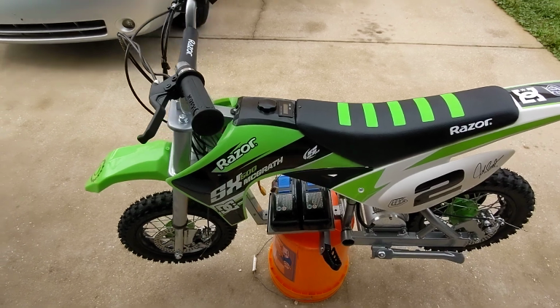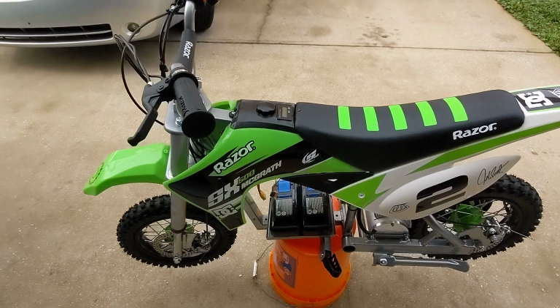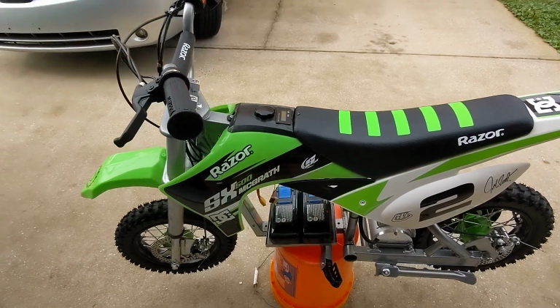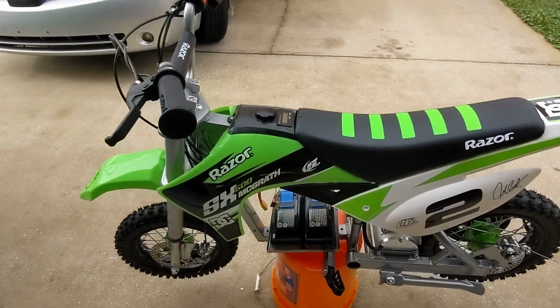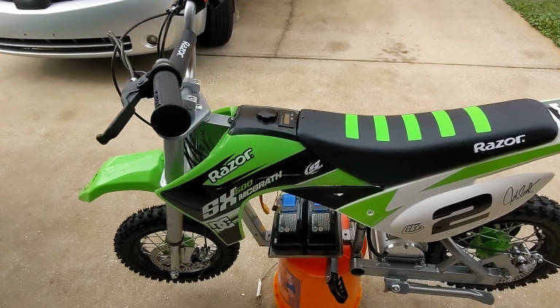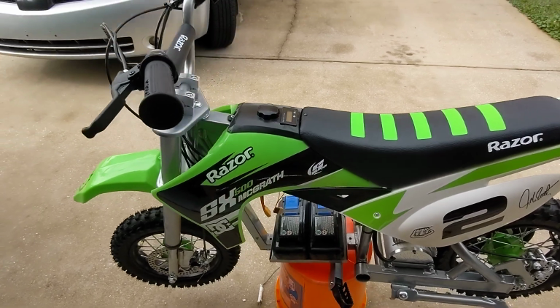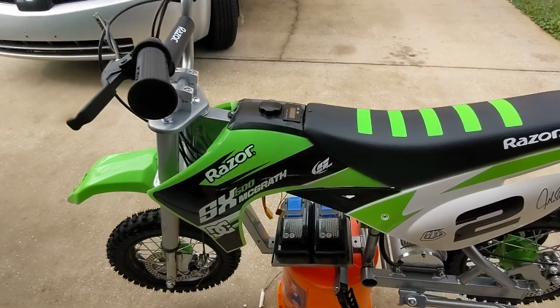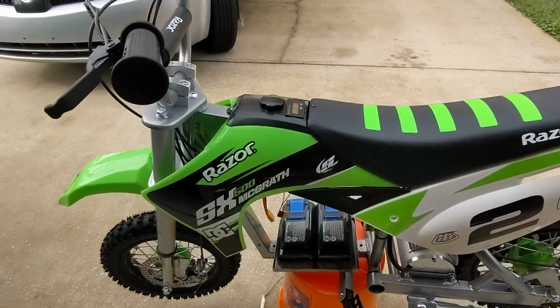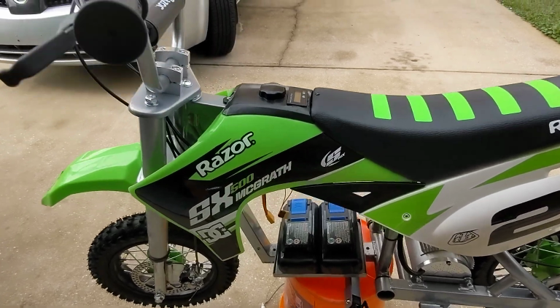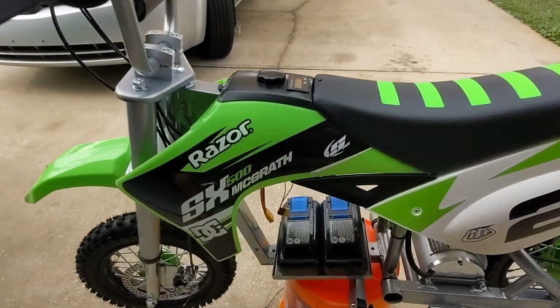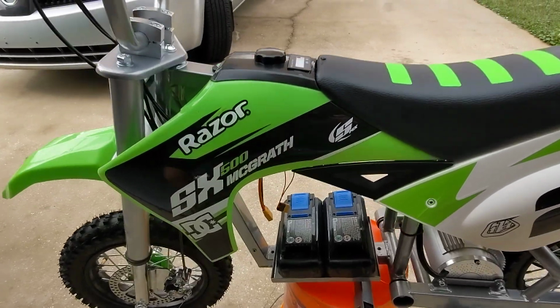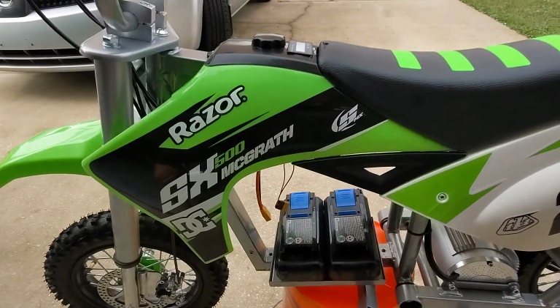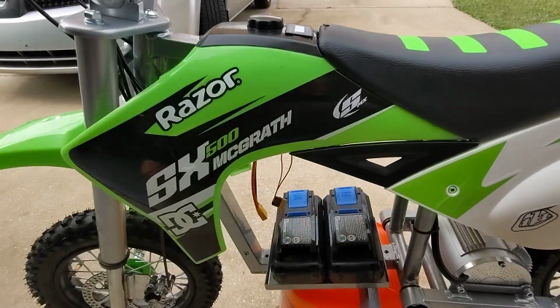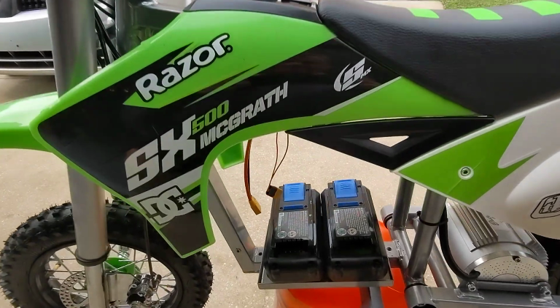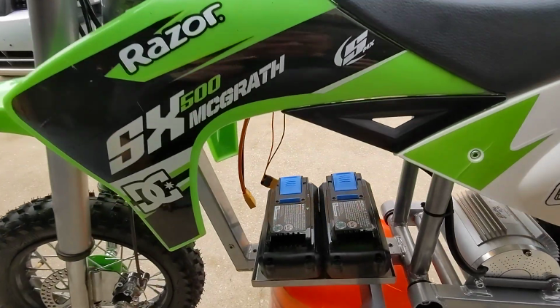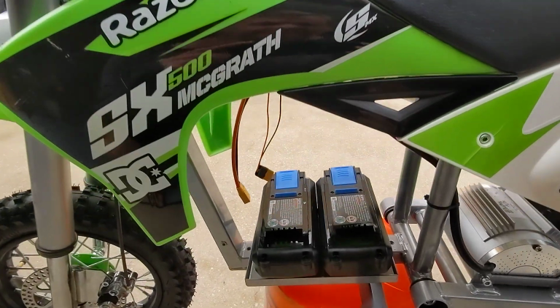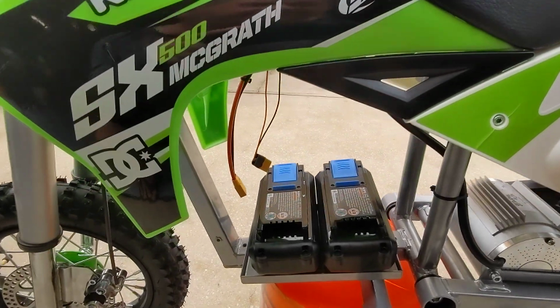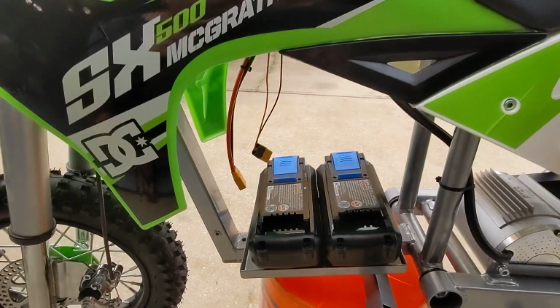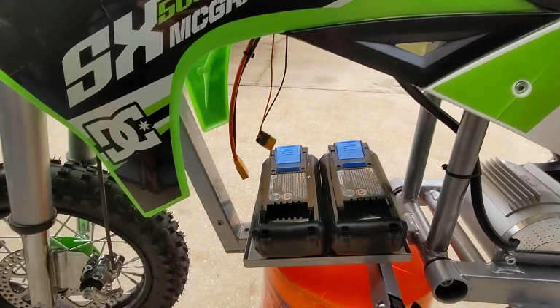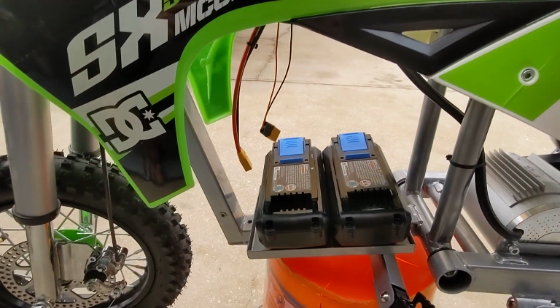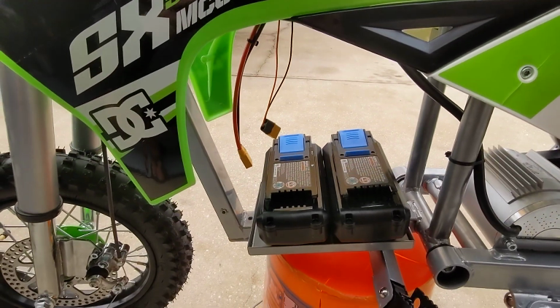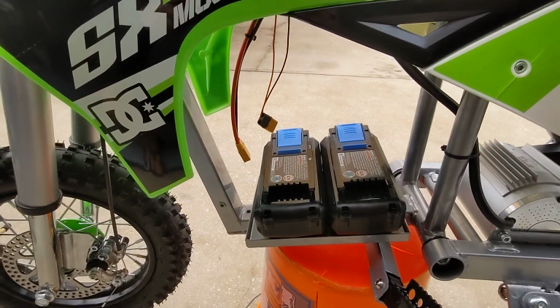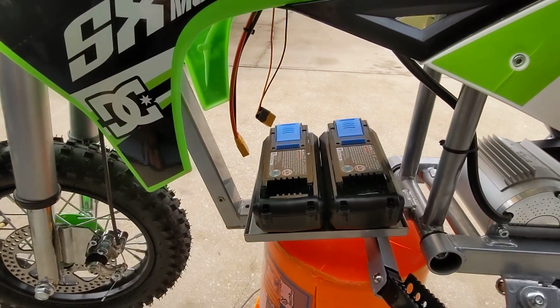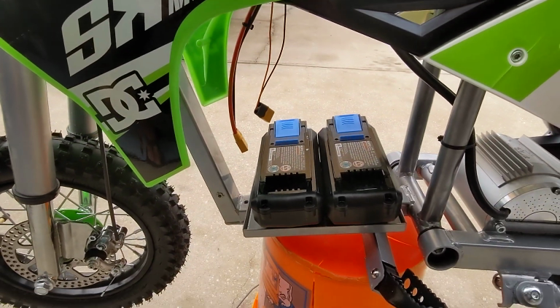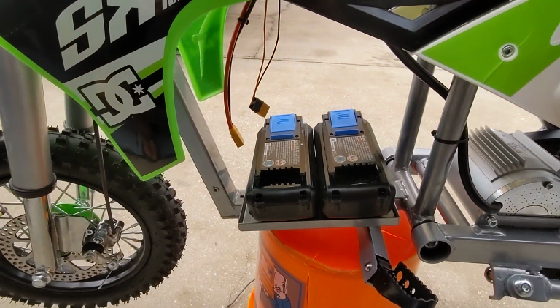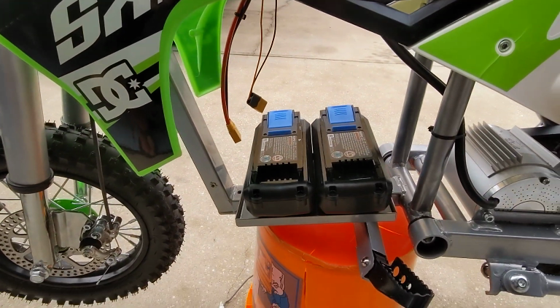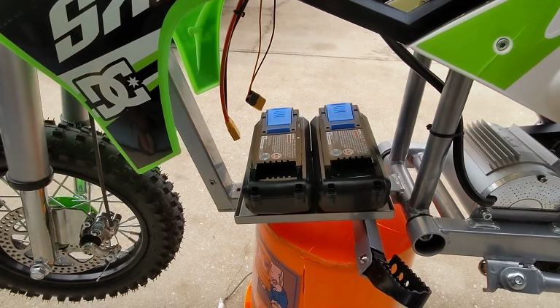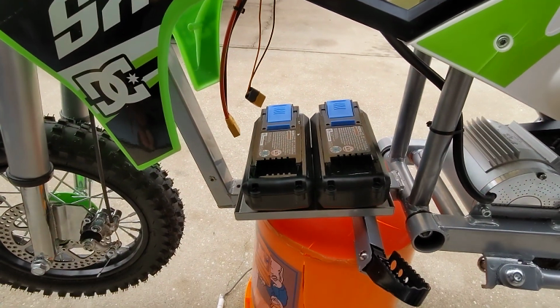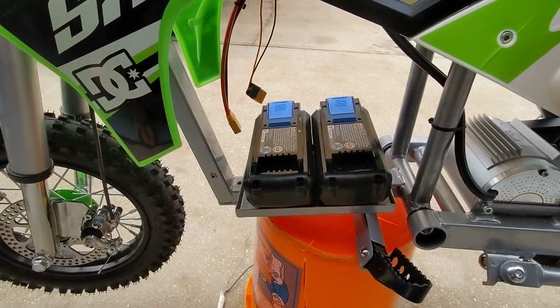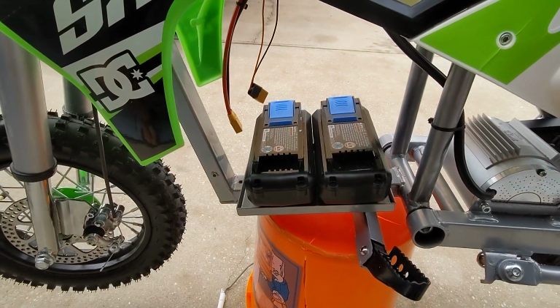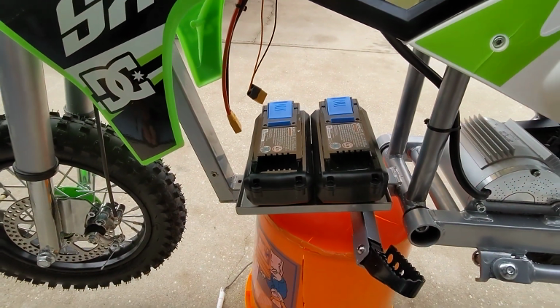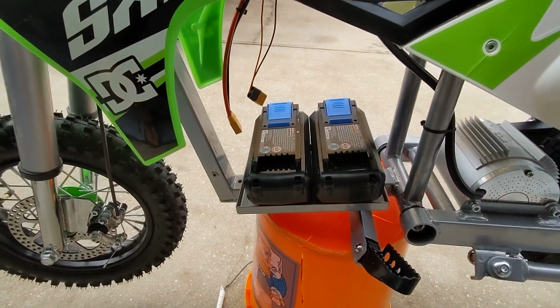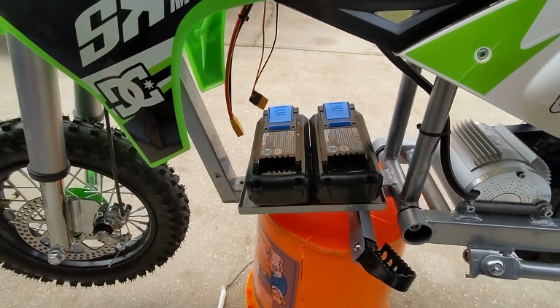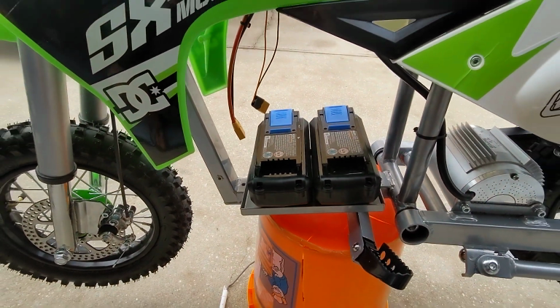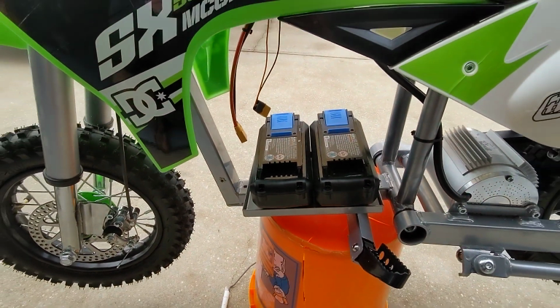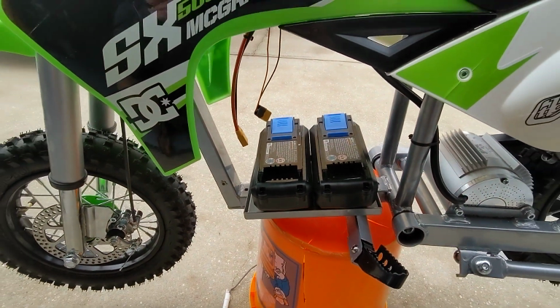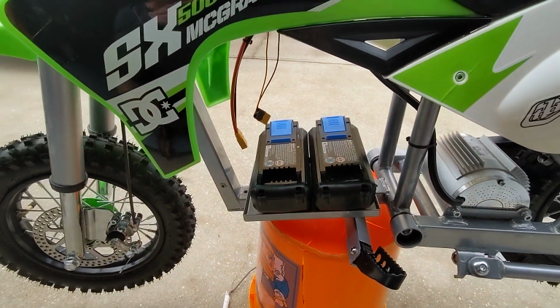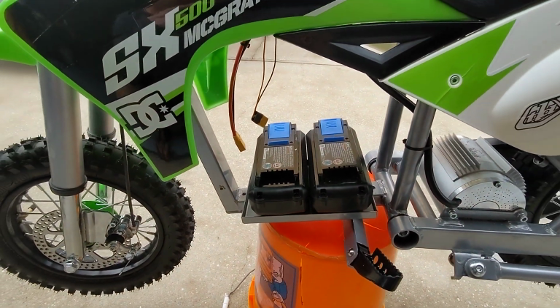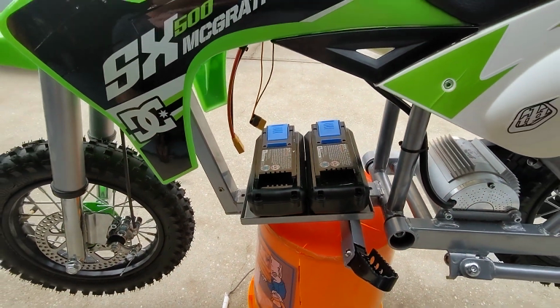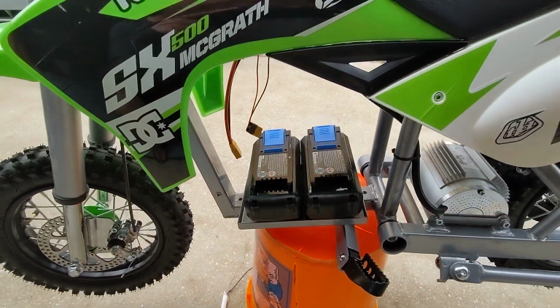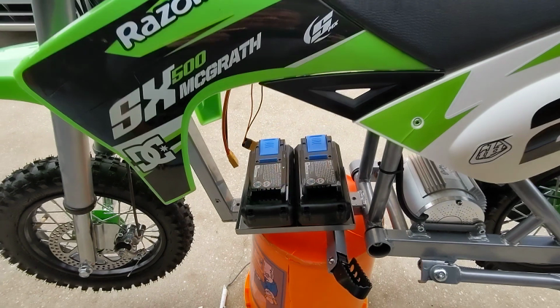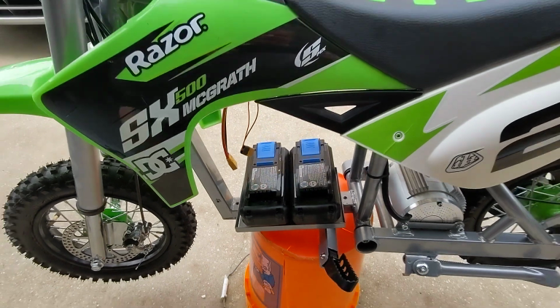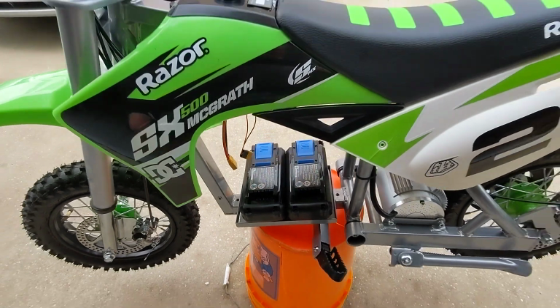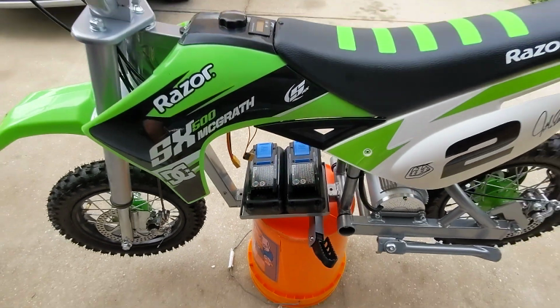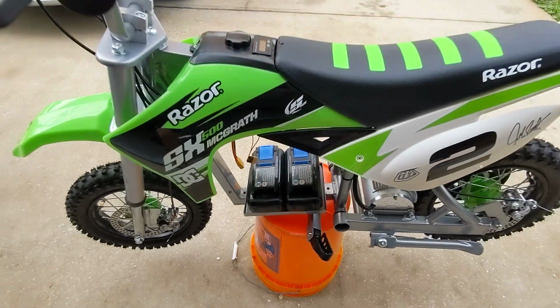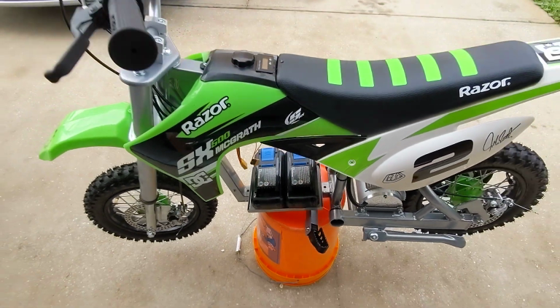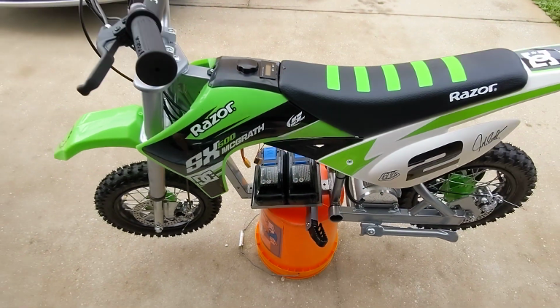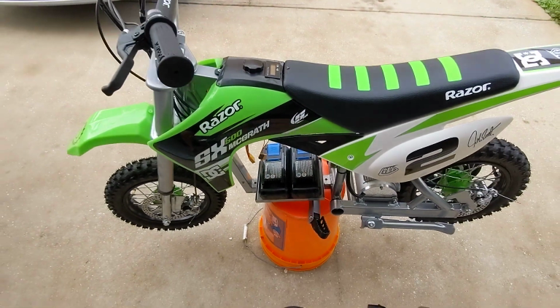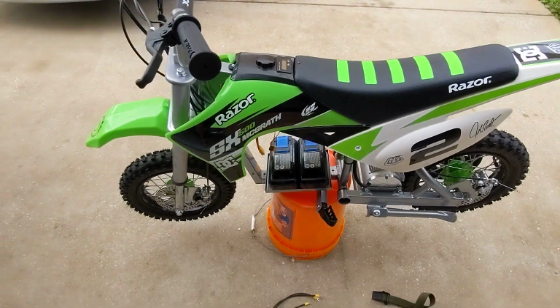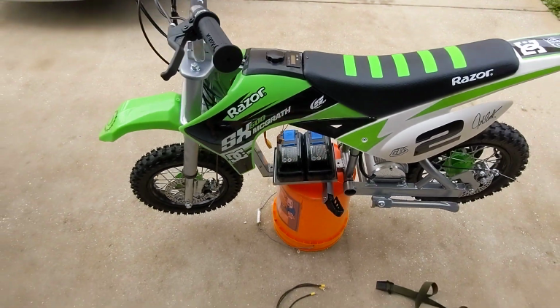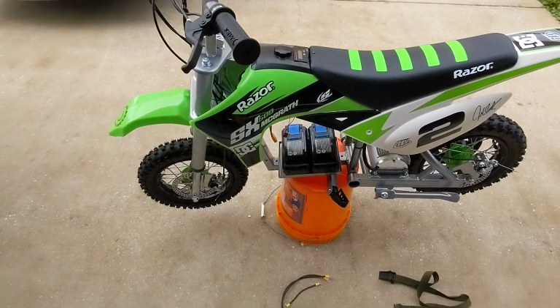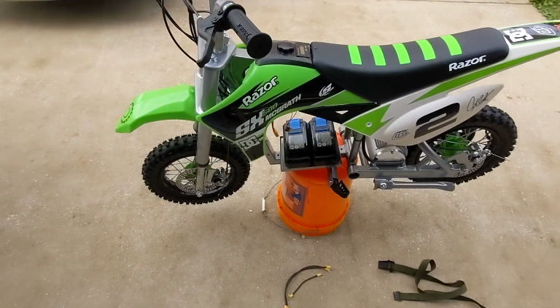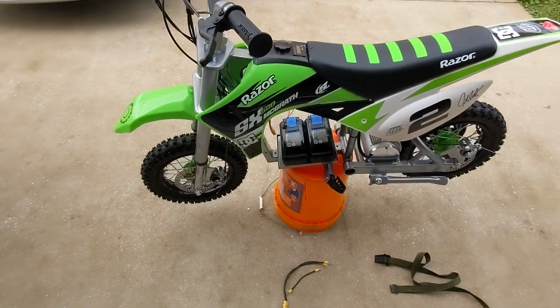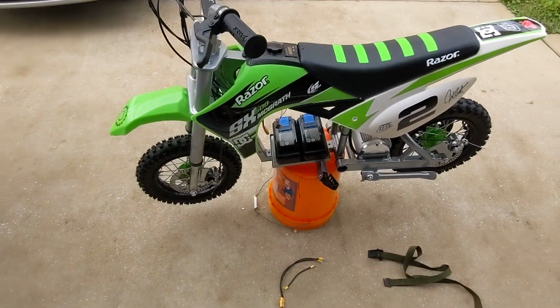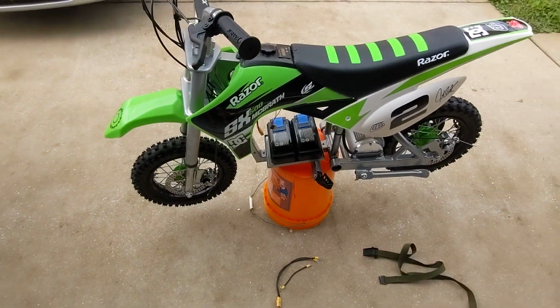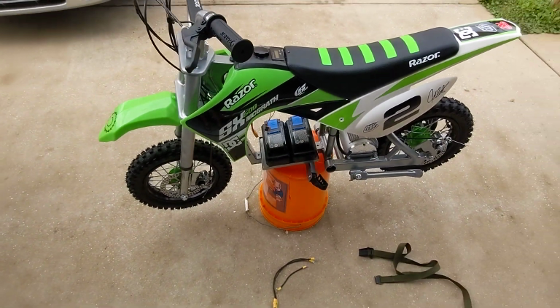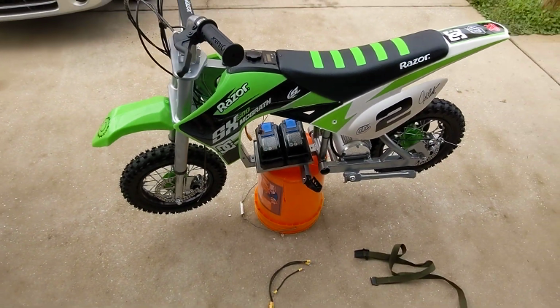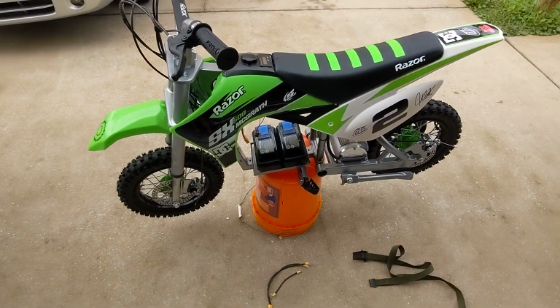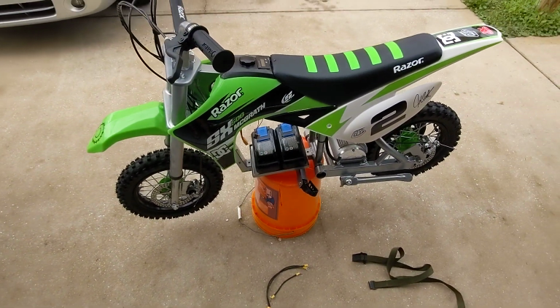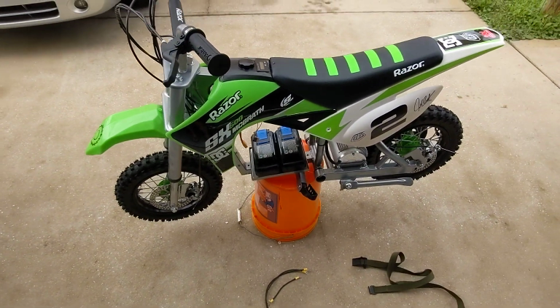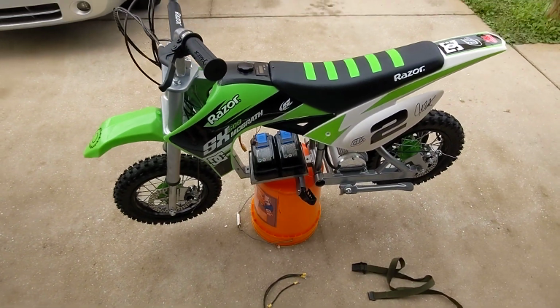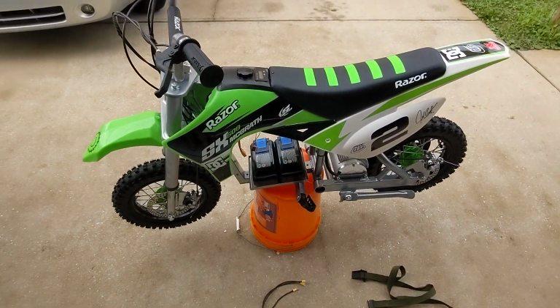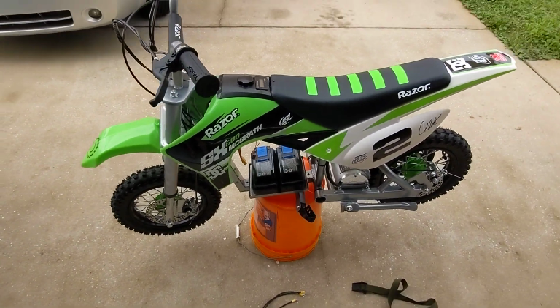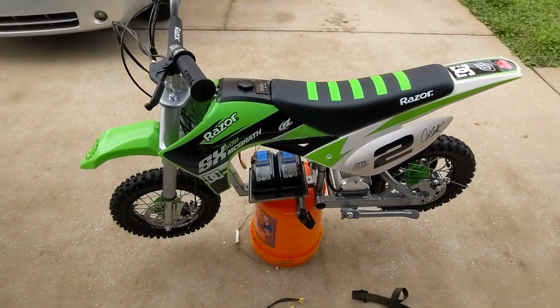All right, we're back. We've got another video — Part 5 of this build series.